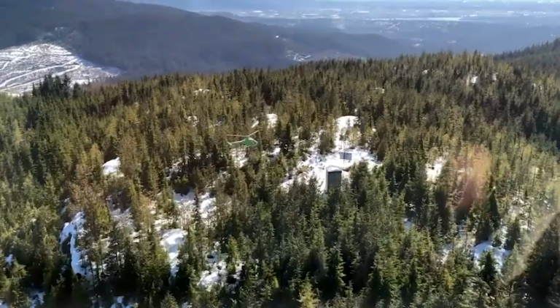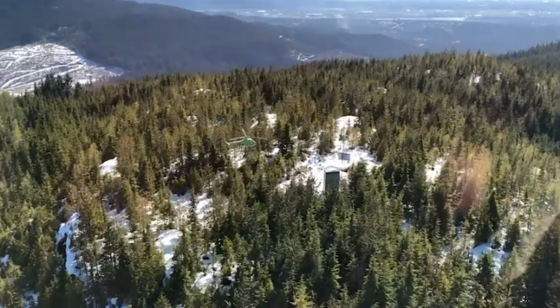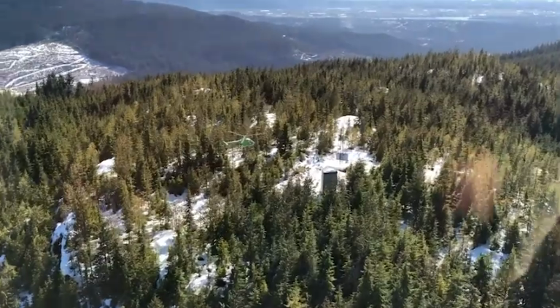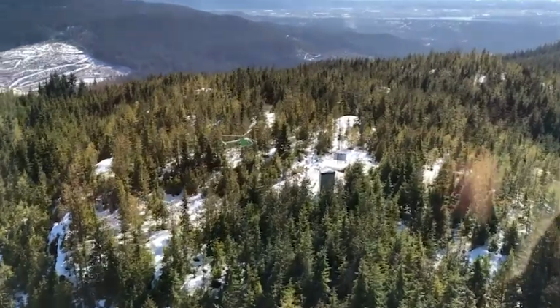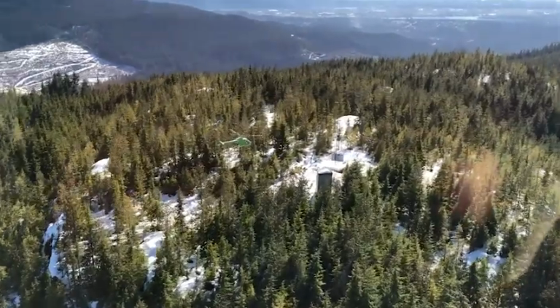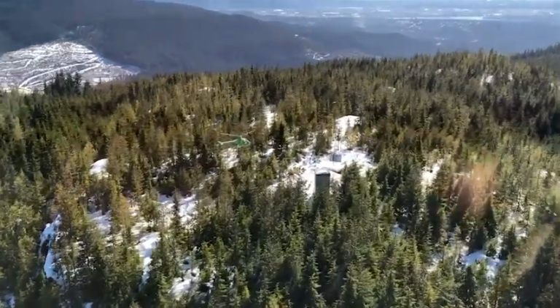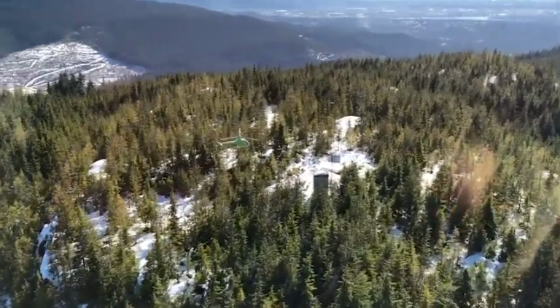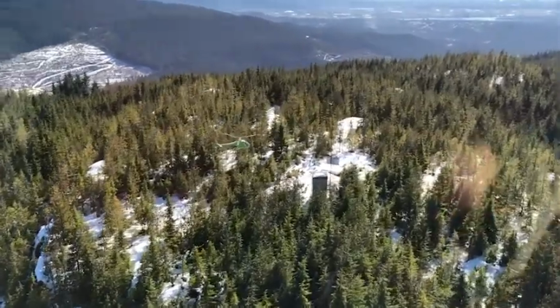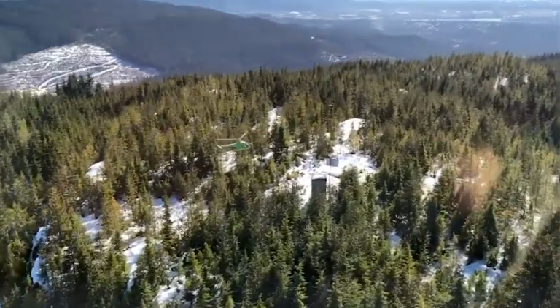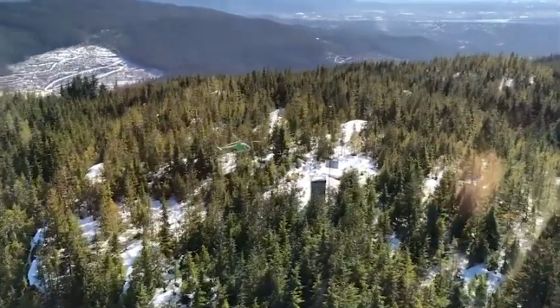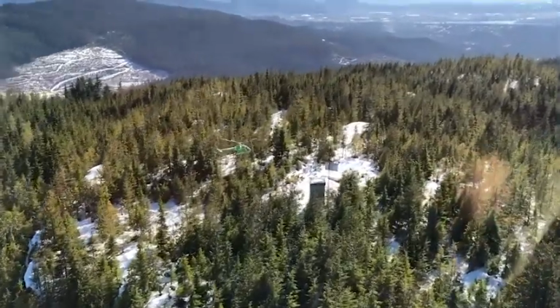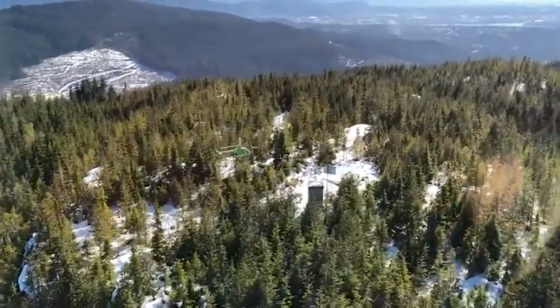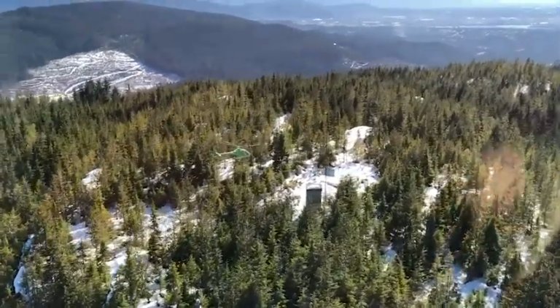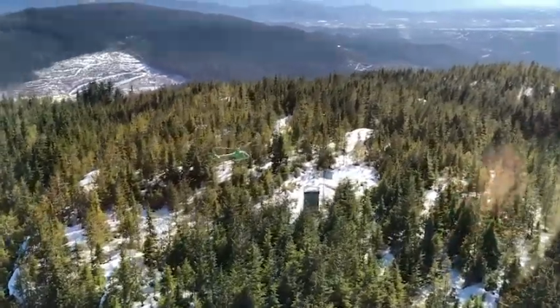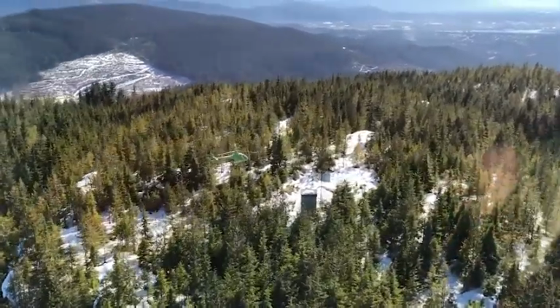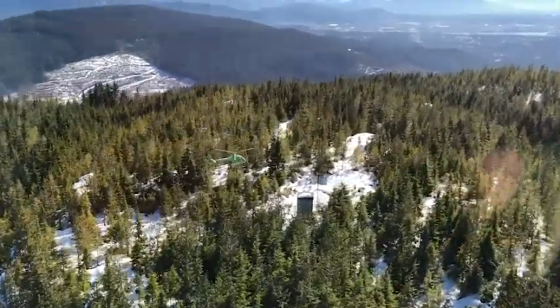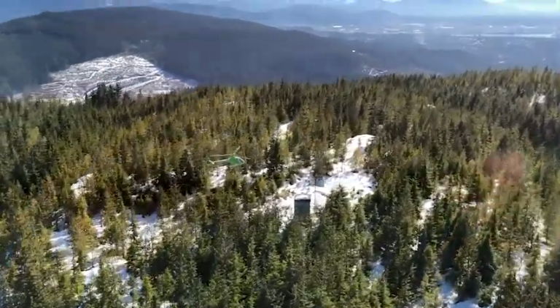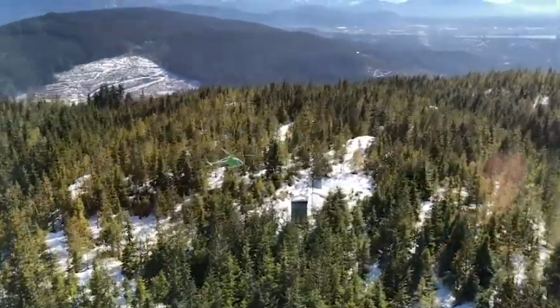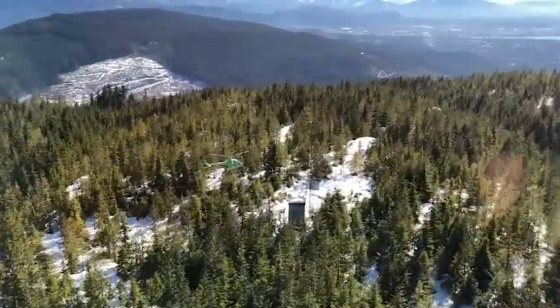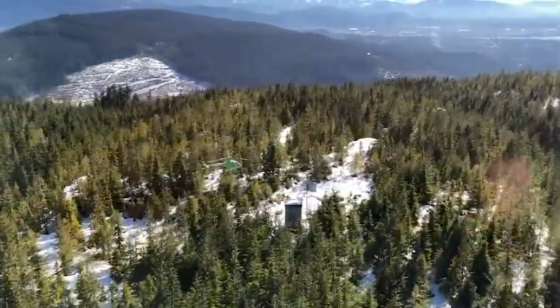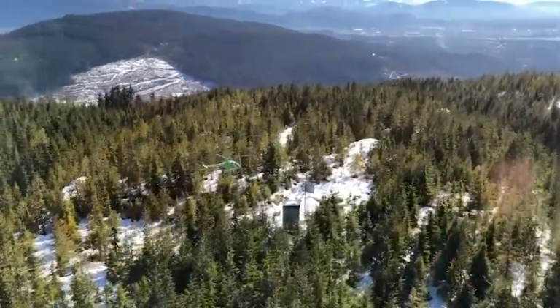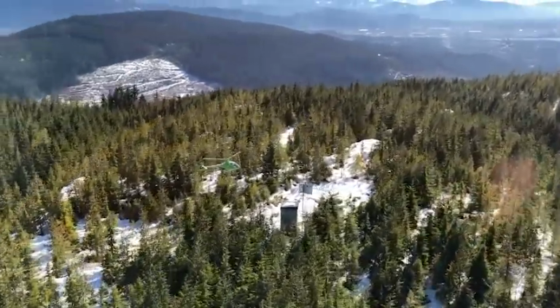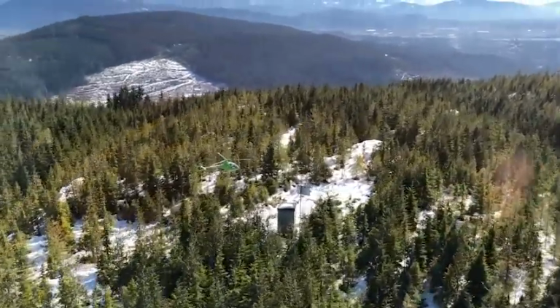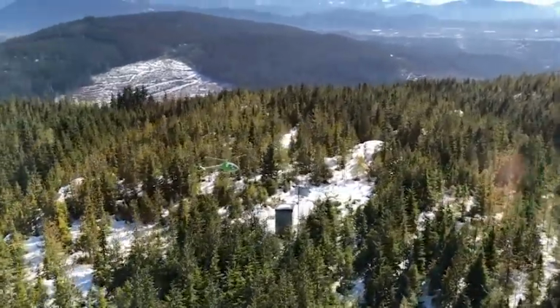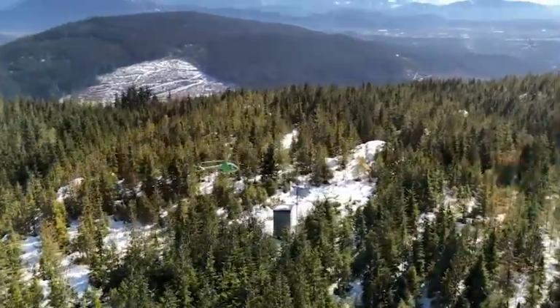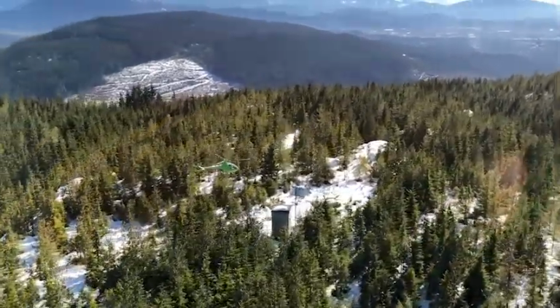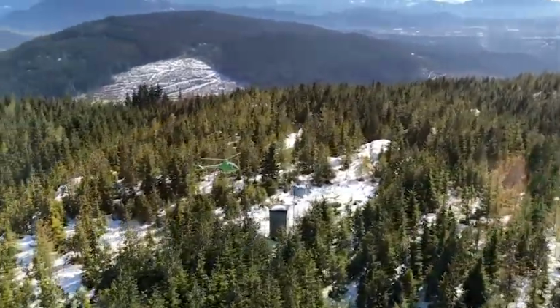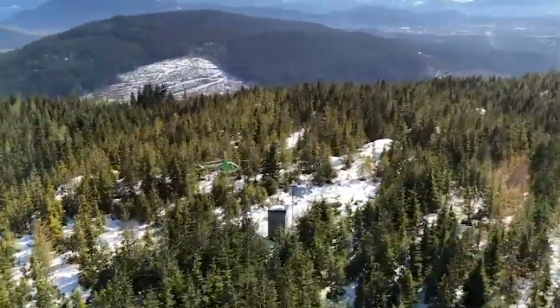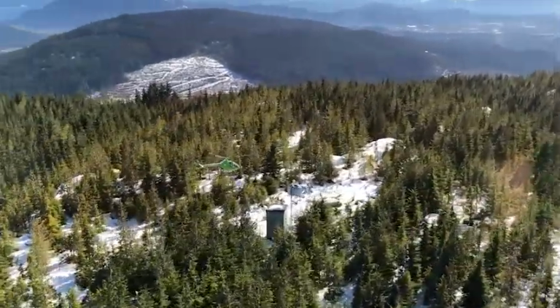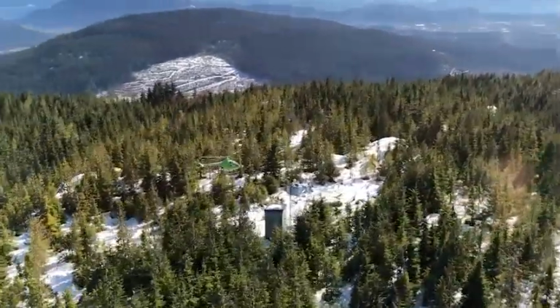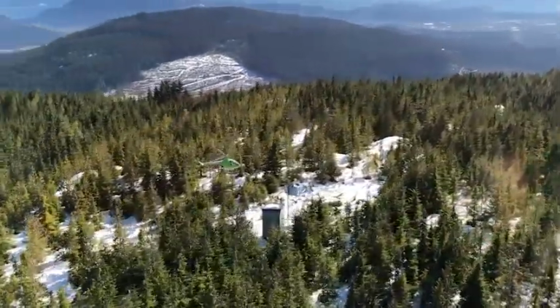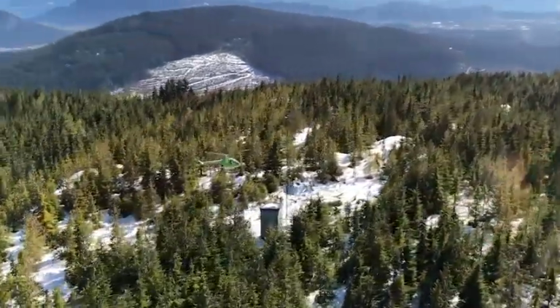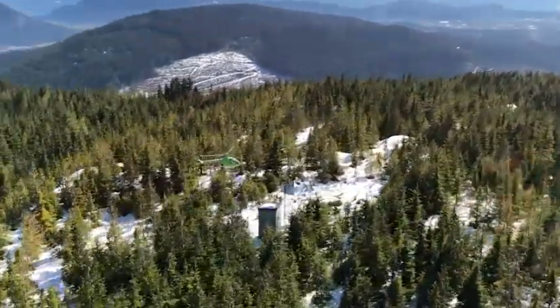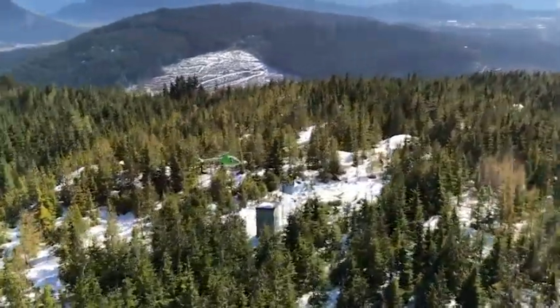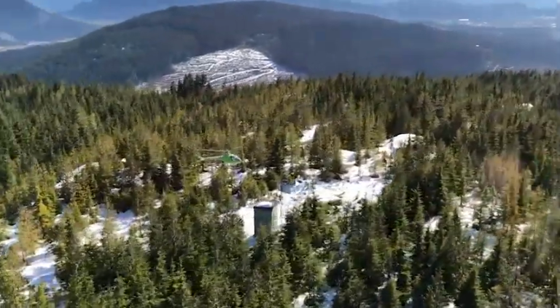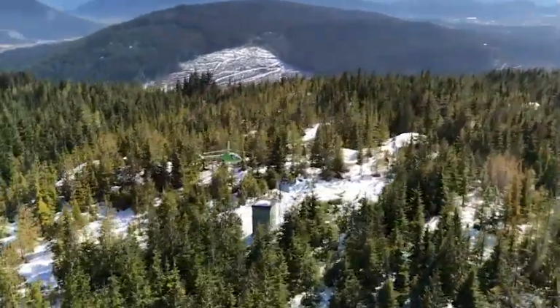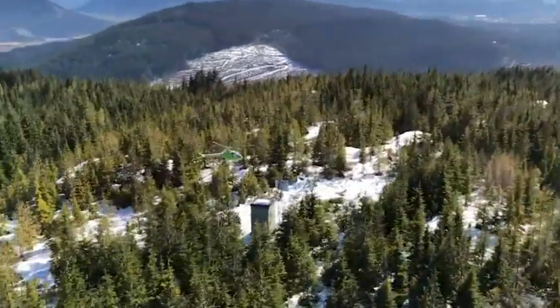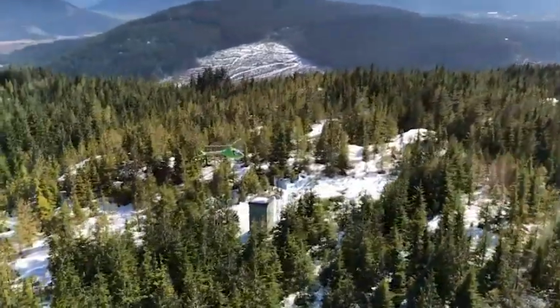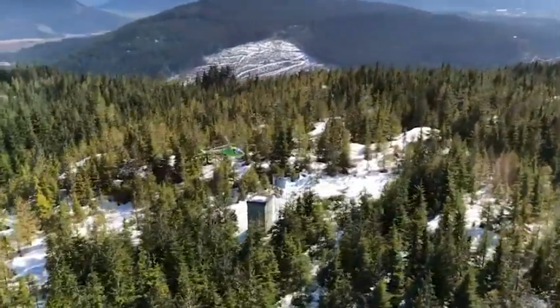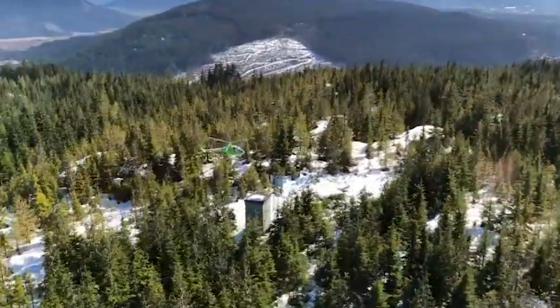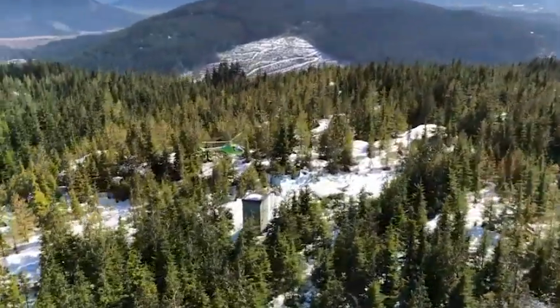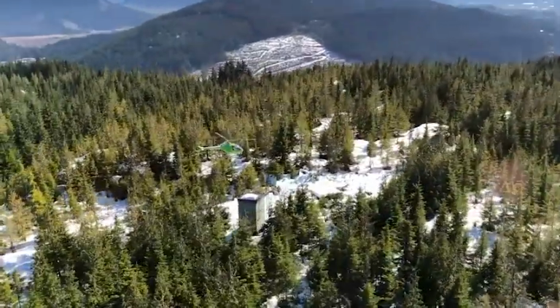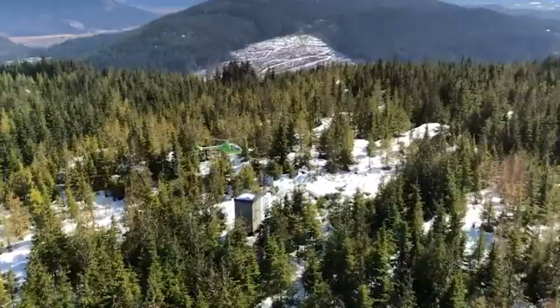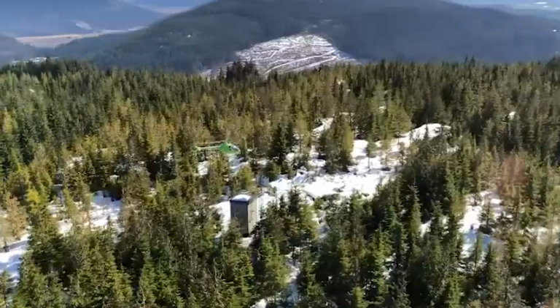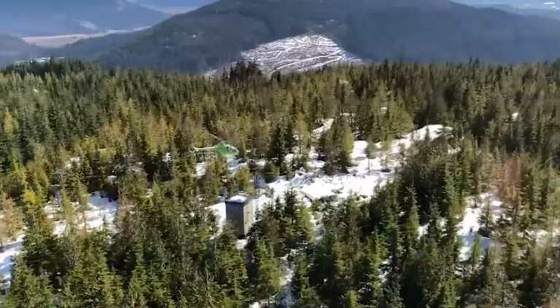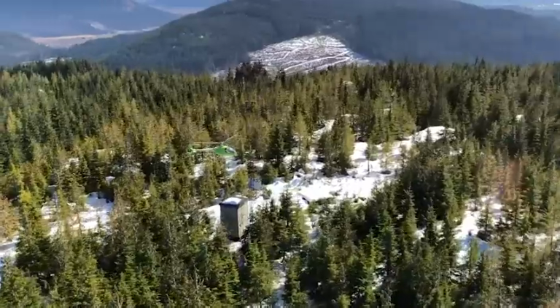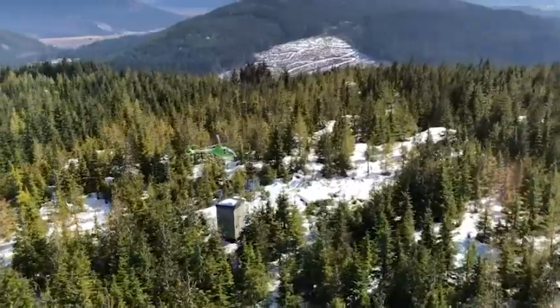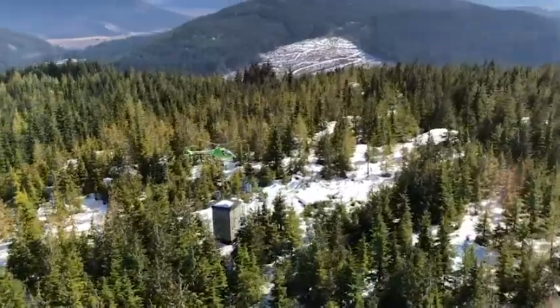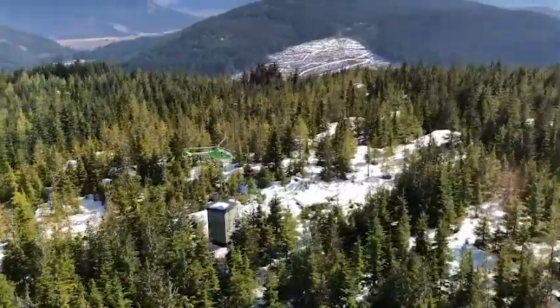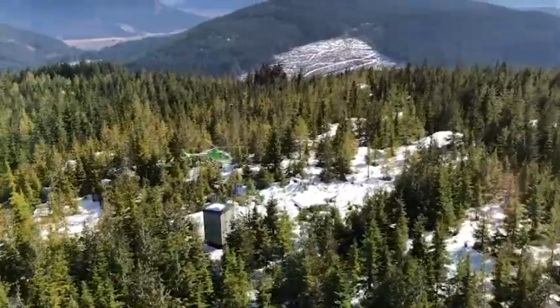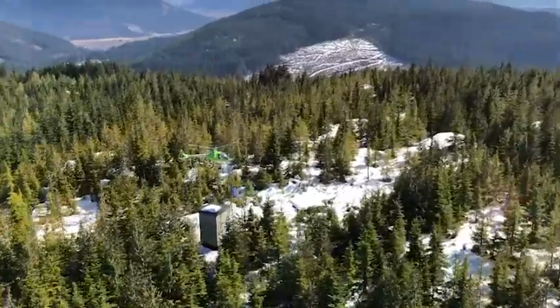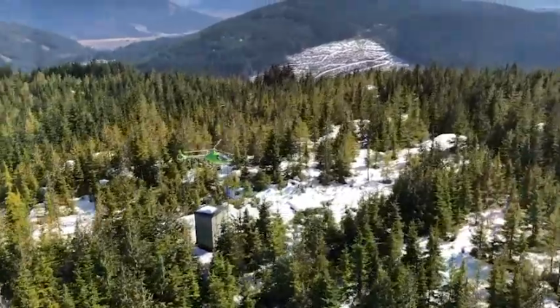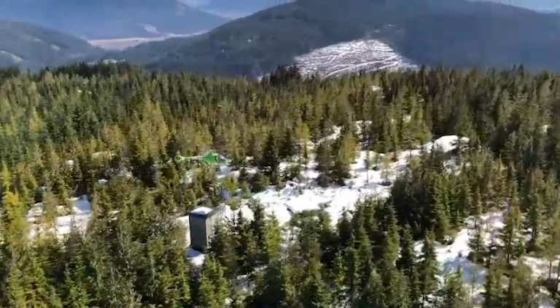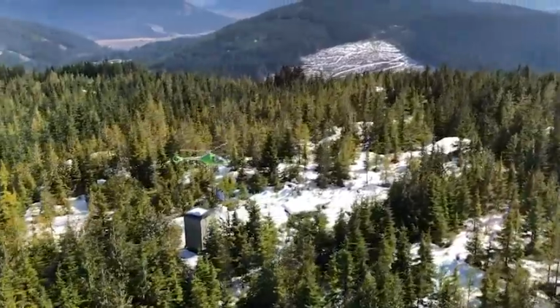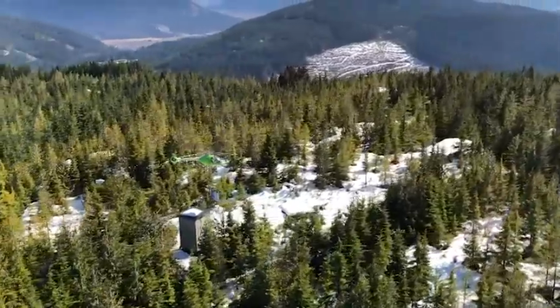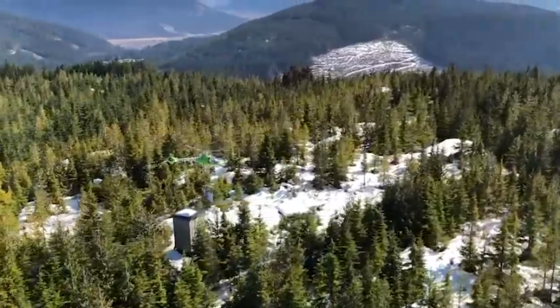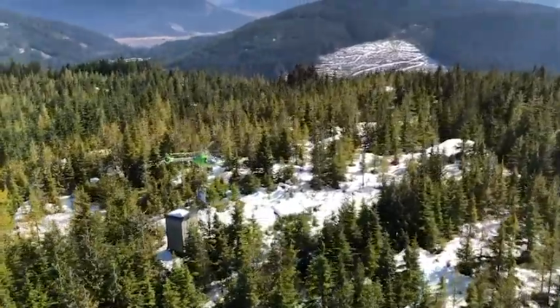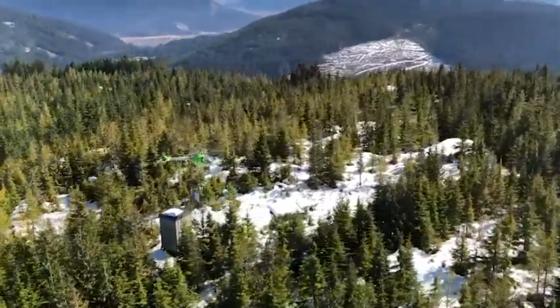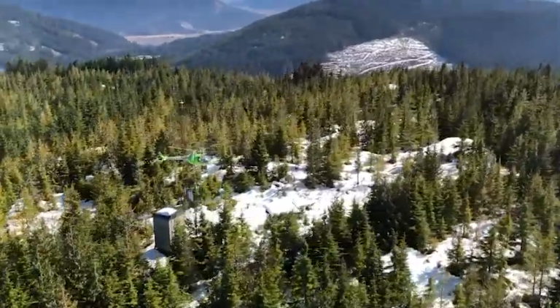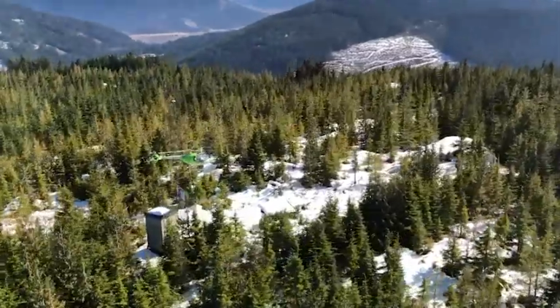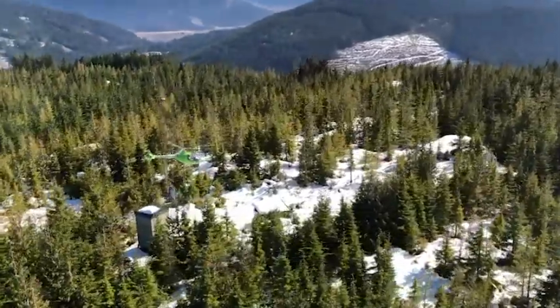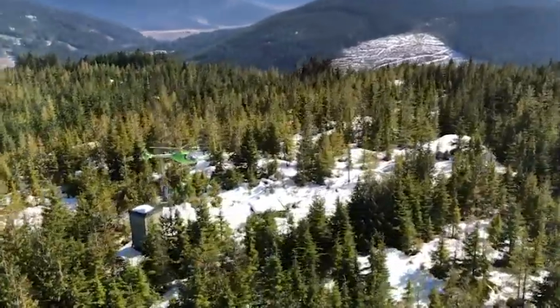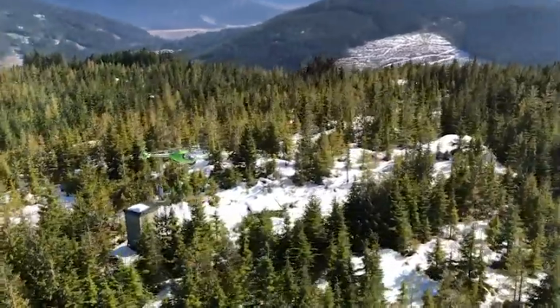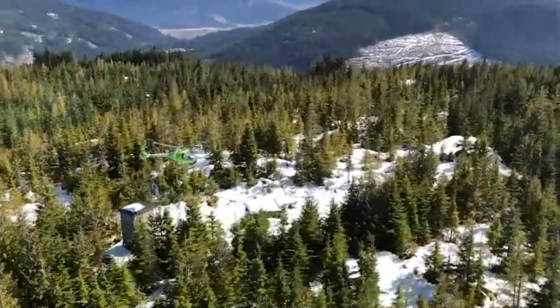The Cabri G2 is definitely one of the best helicopters on this list. I would basically consider it the Cadillac of piston helicopters.